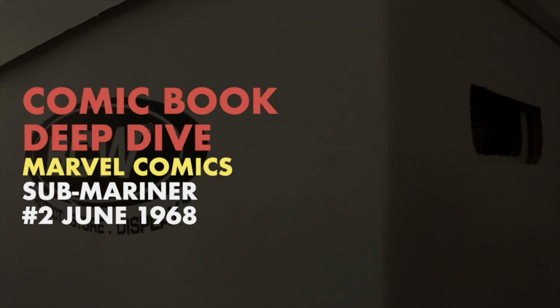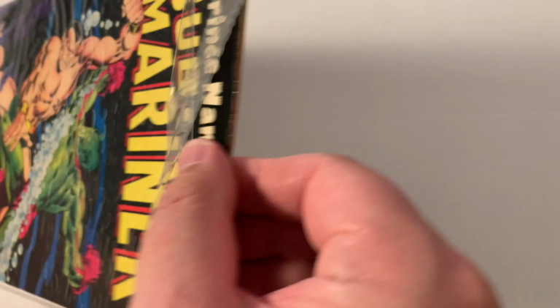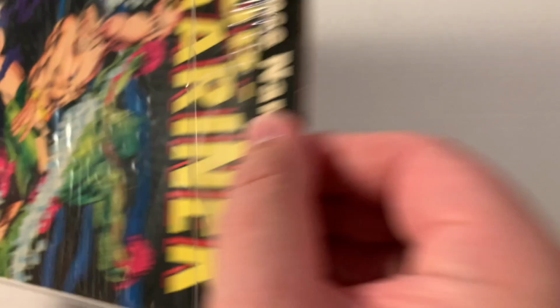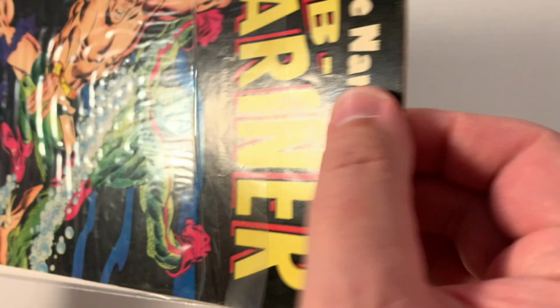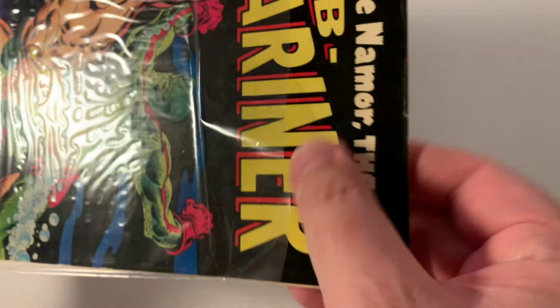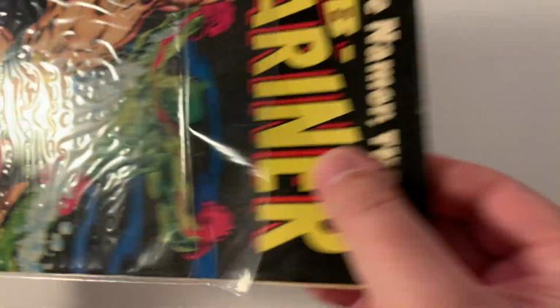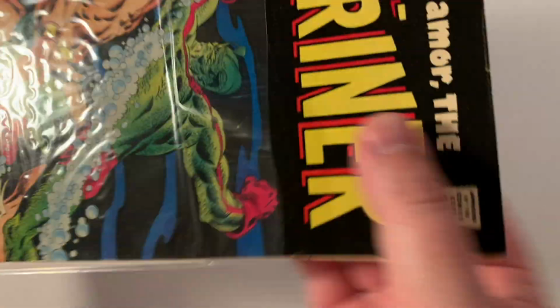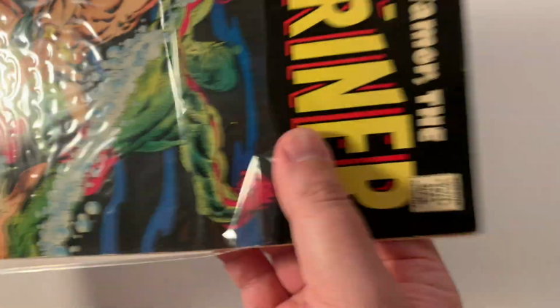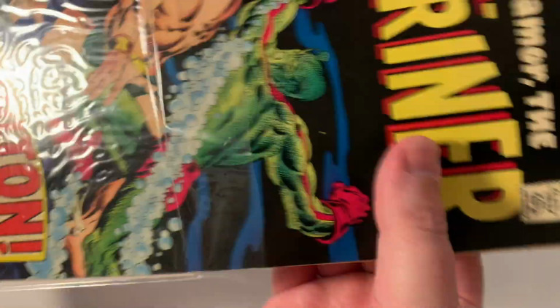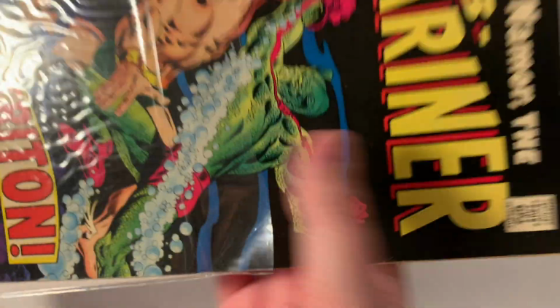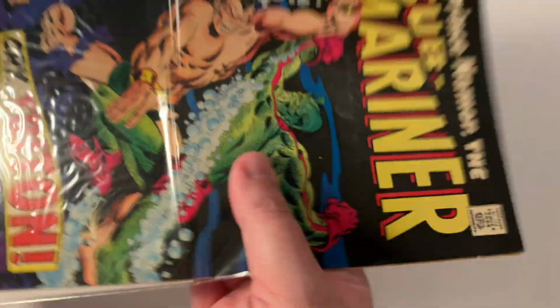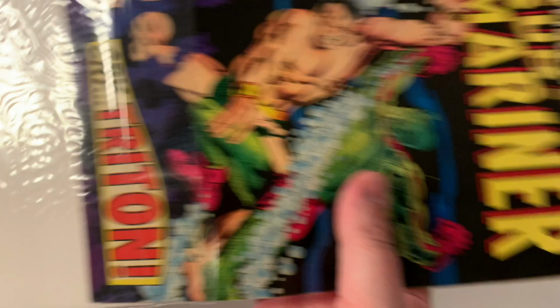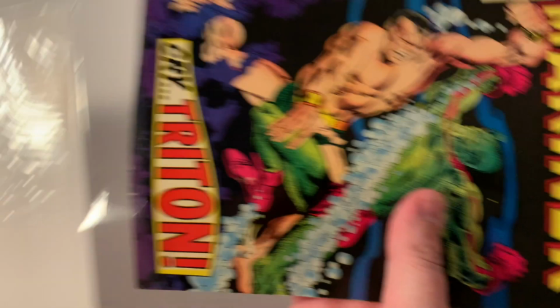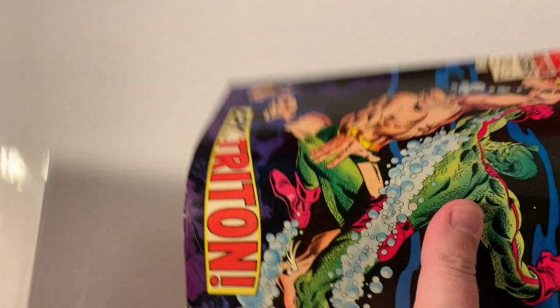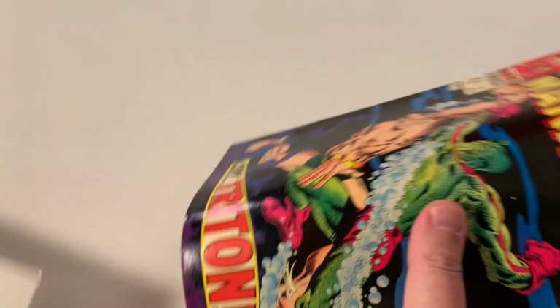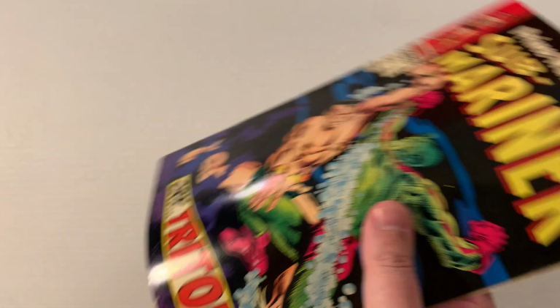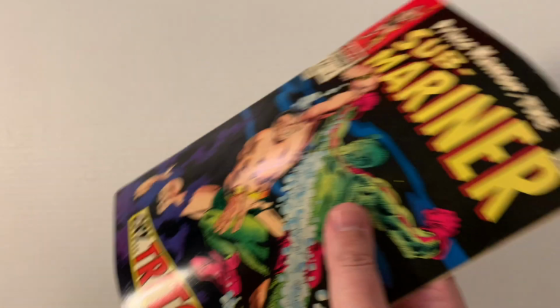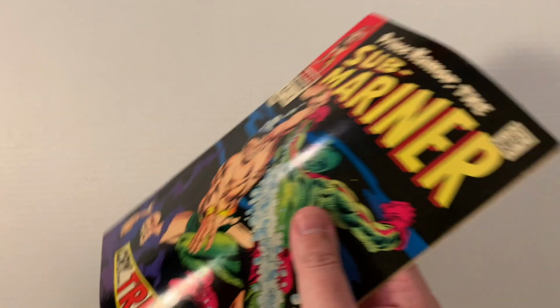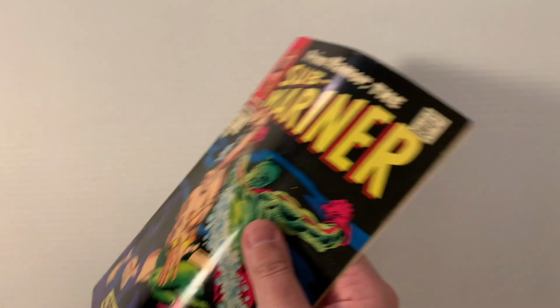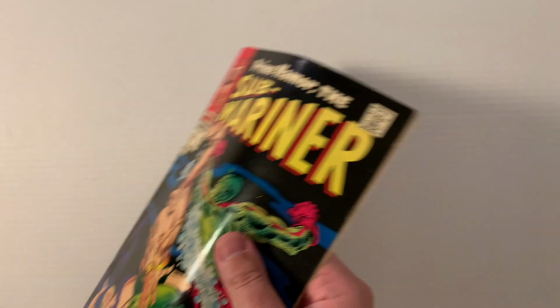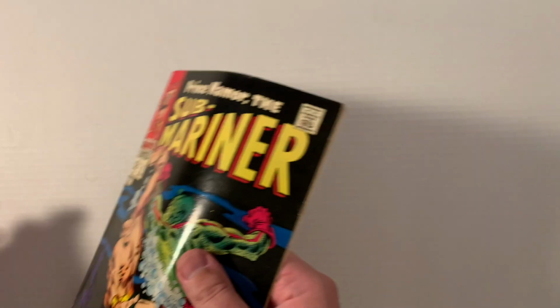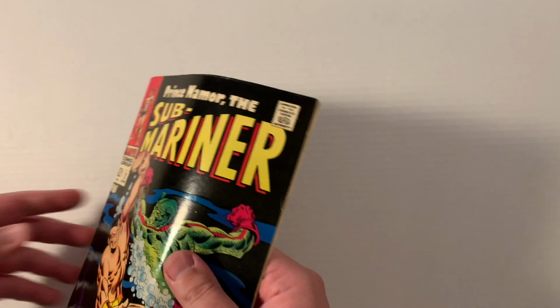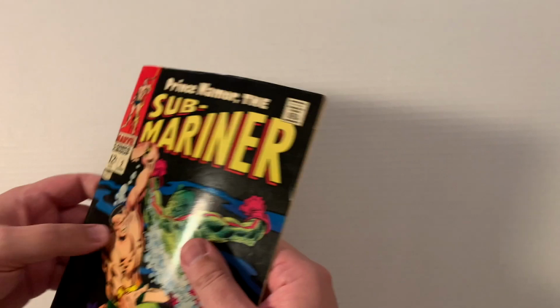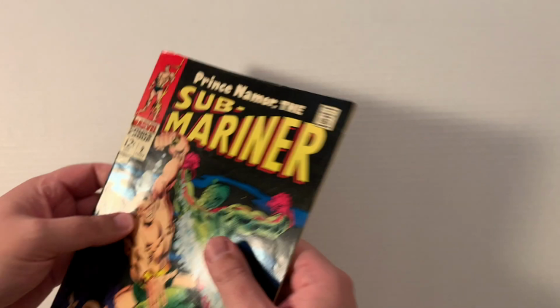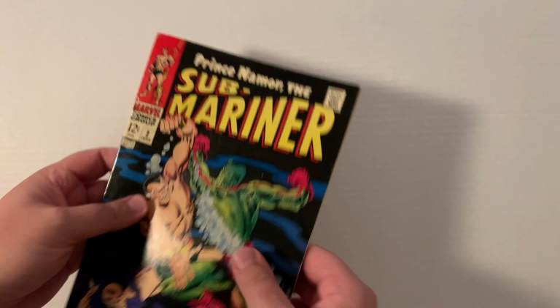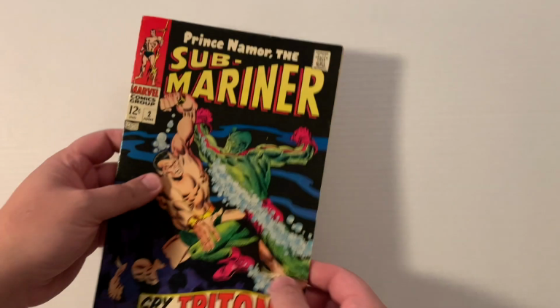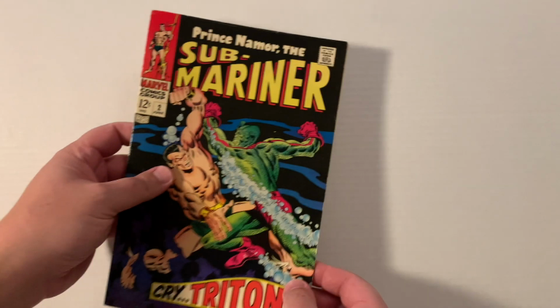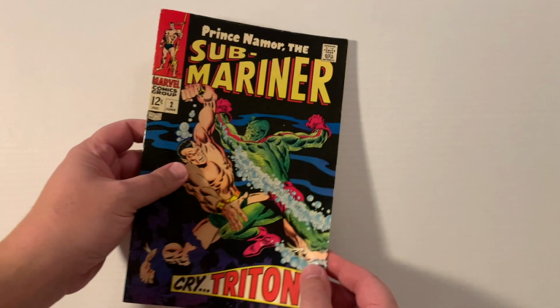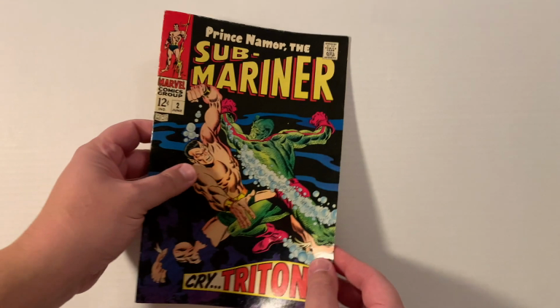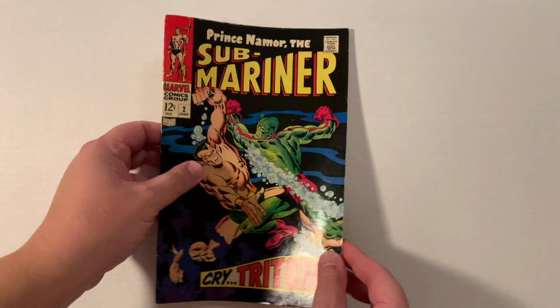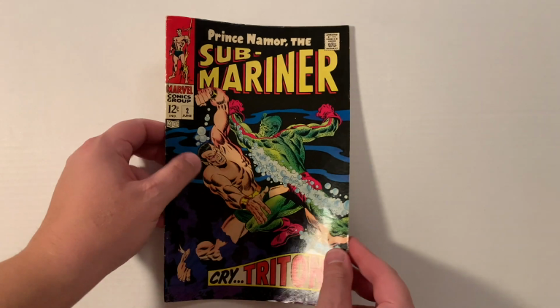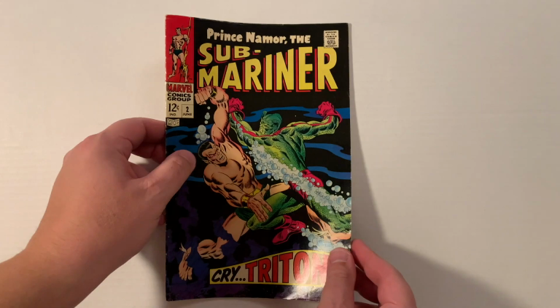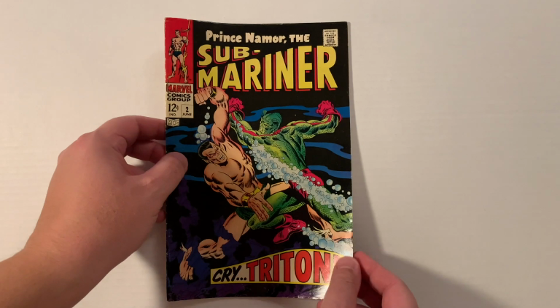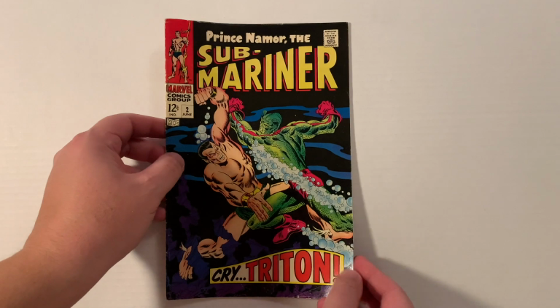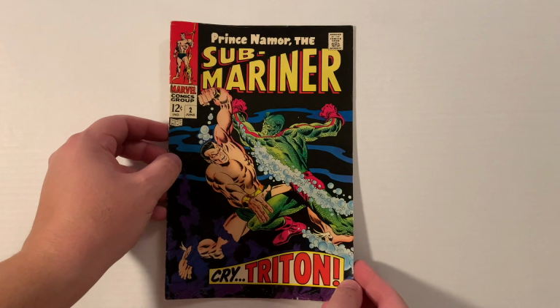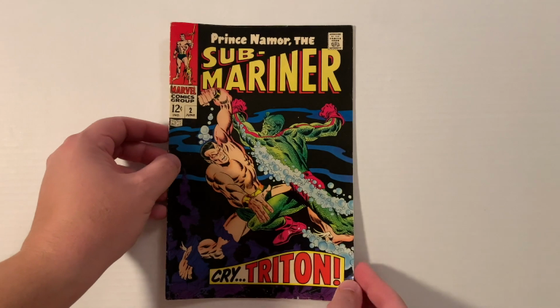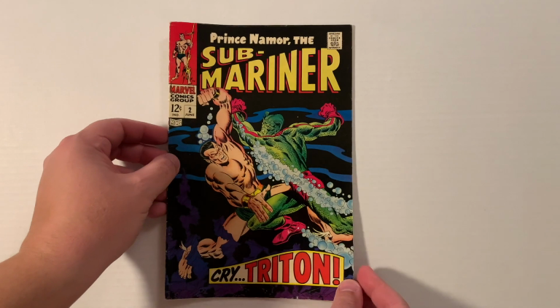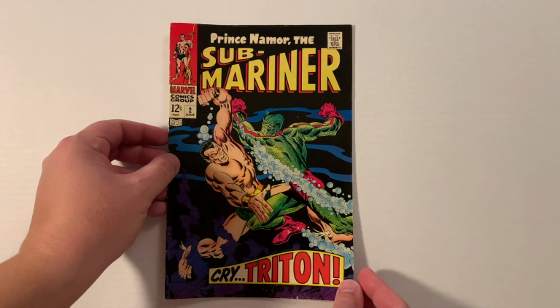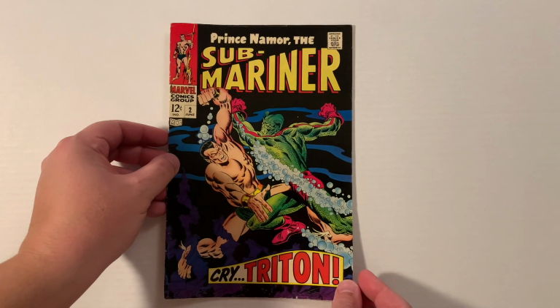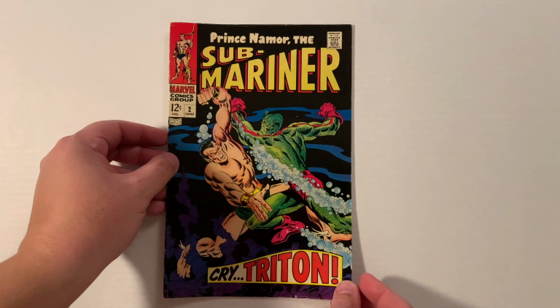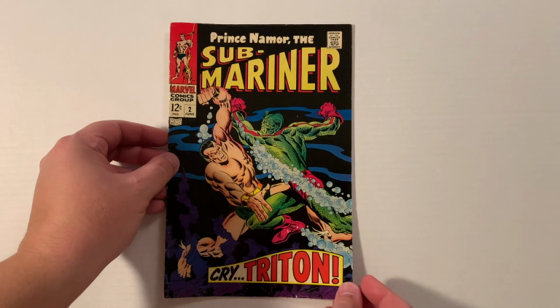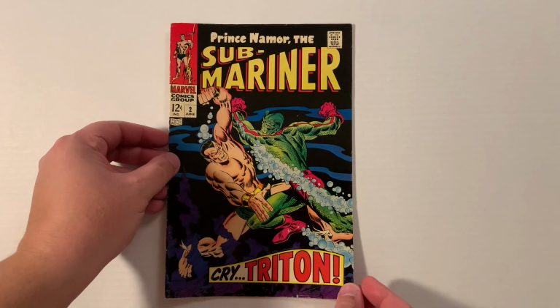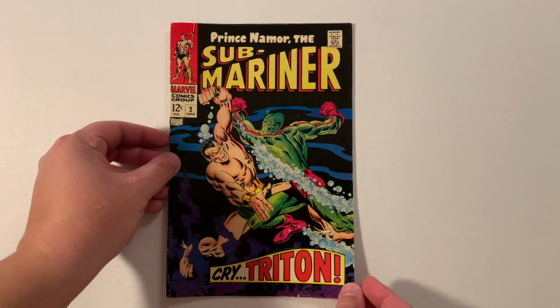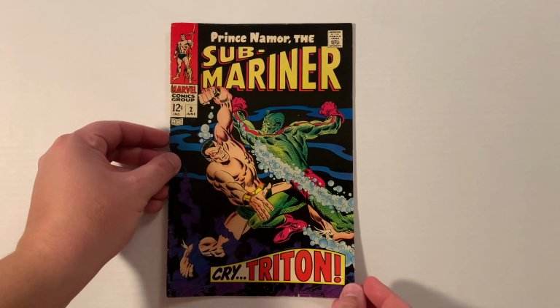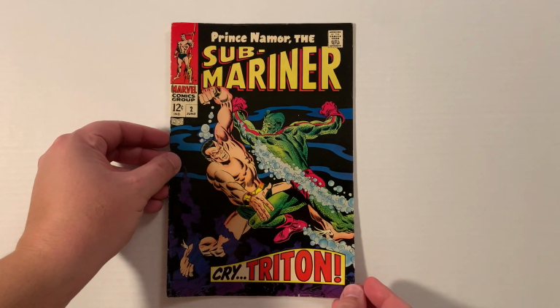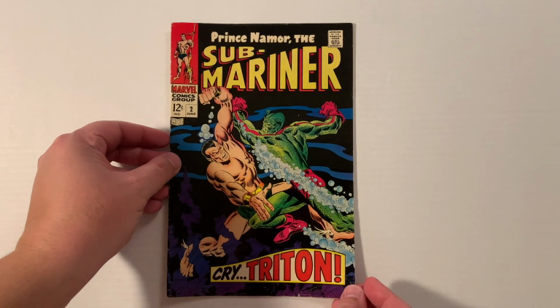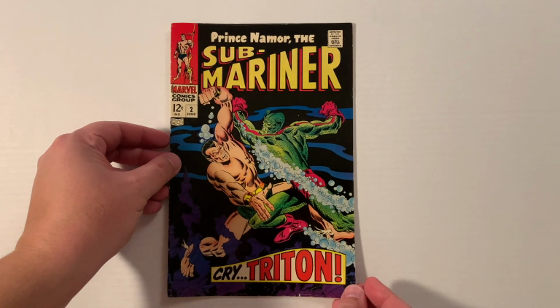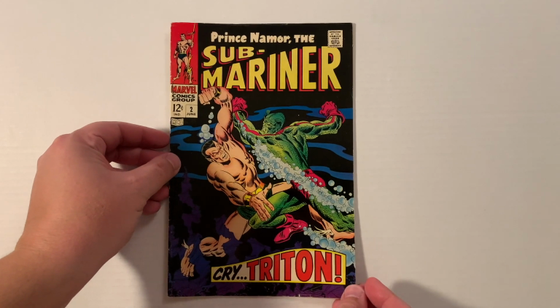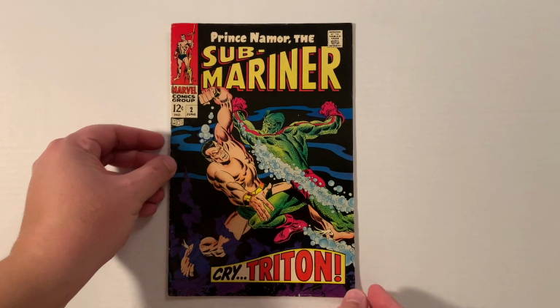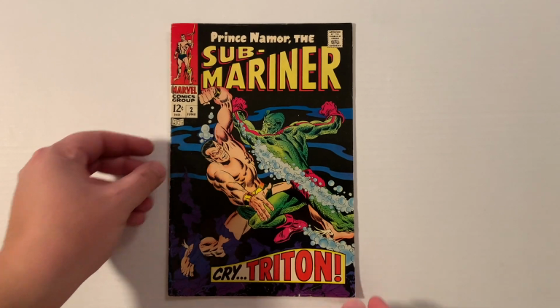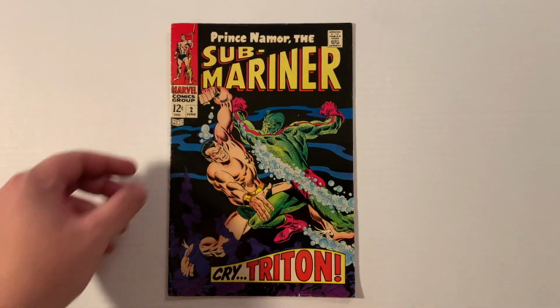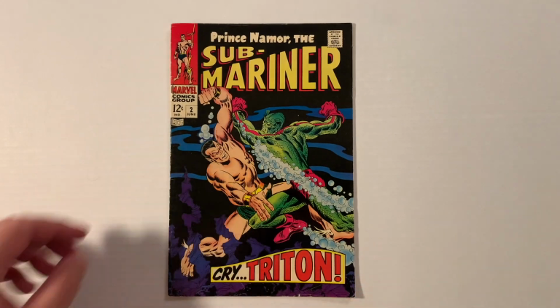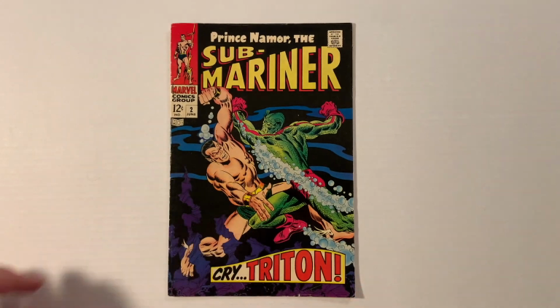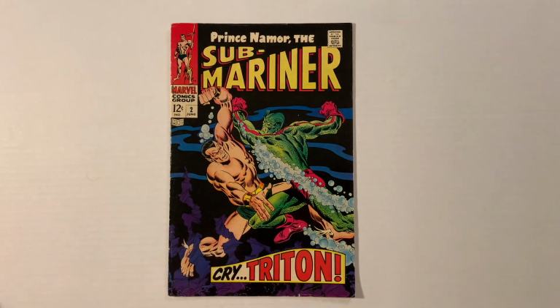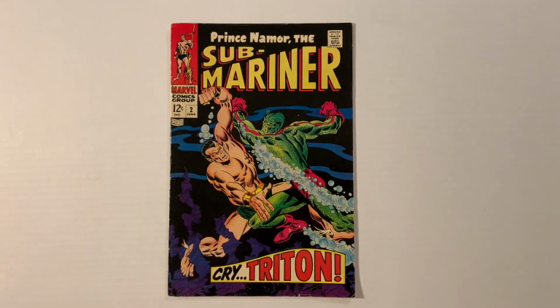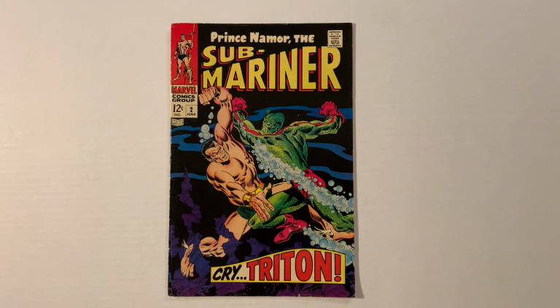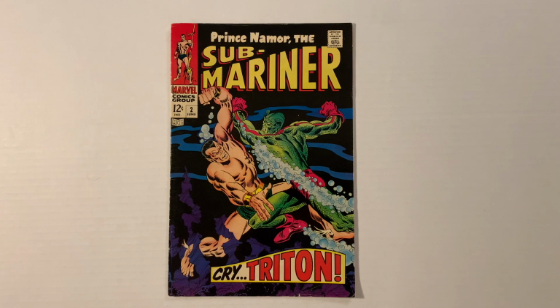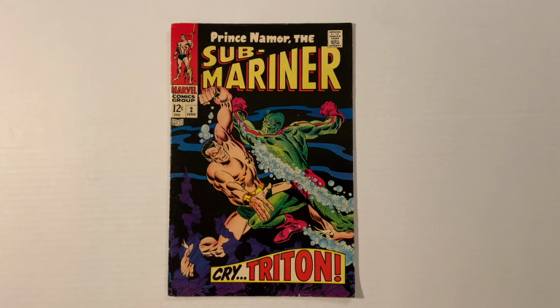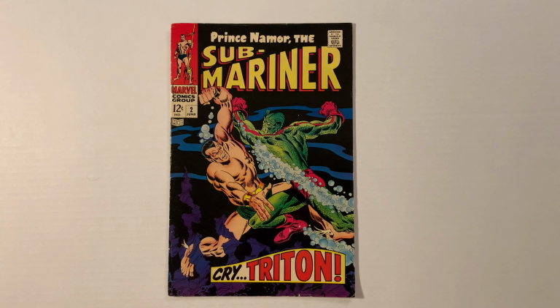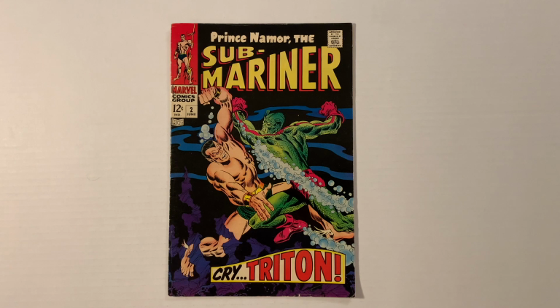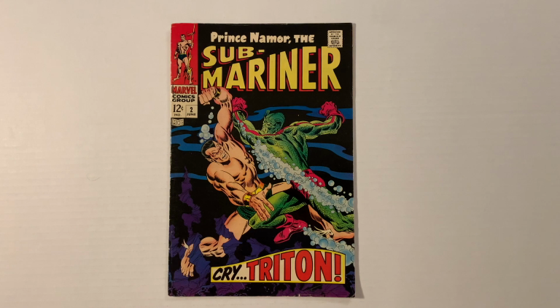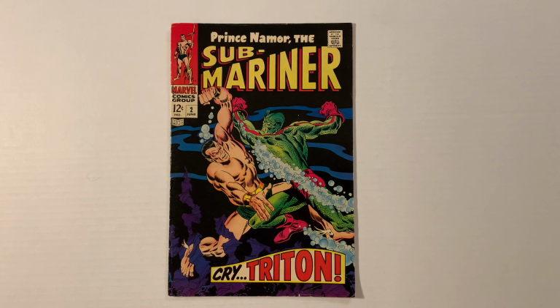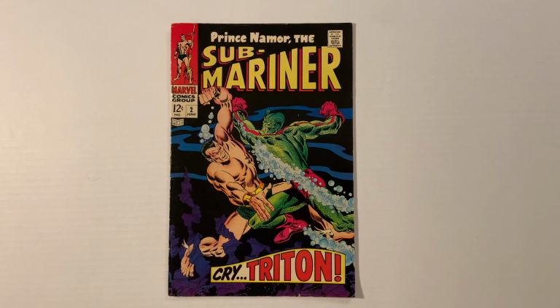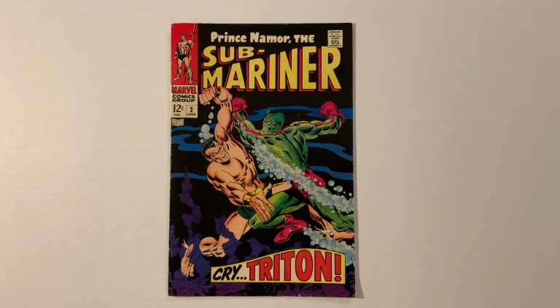Hello everyone, my name is Devon, also known as DH Artist, and welcome back to my Deep Dive series.